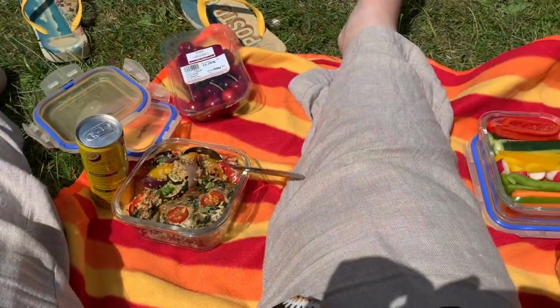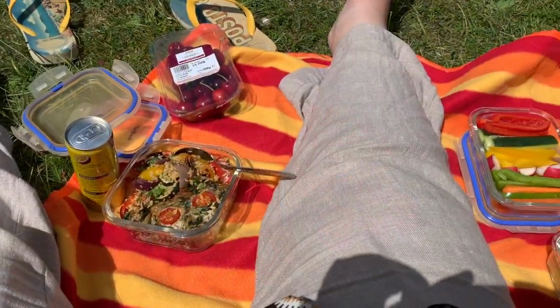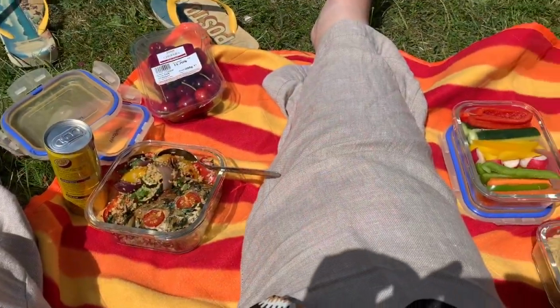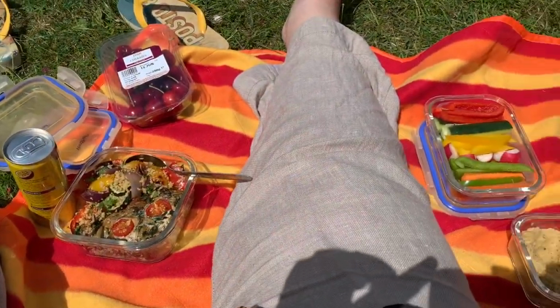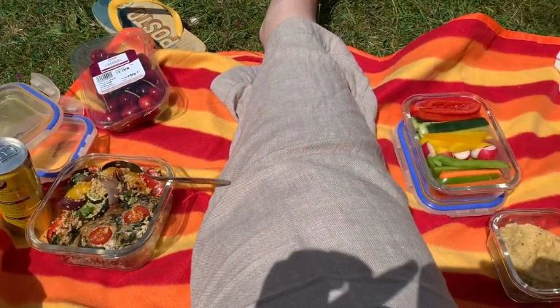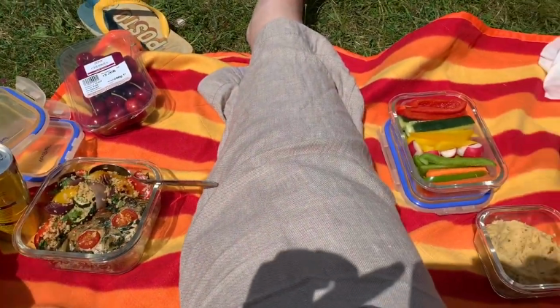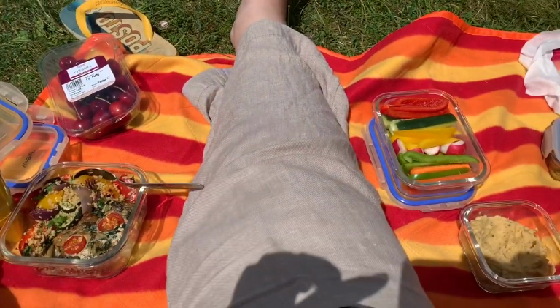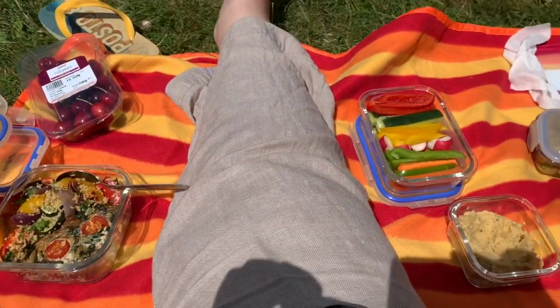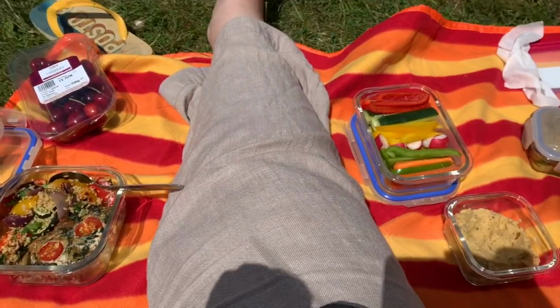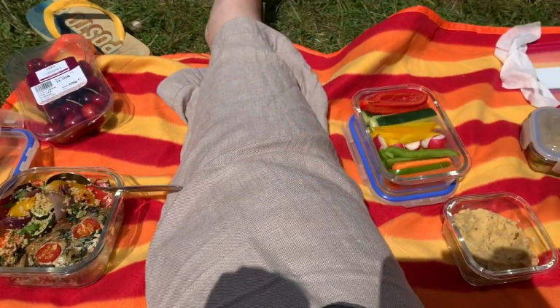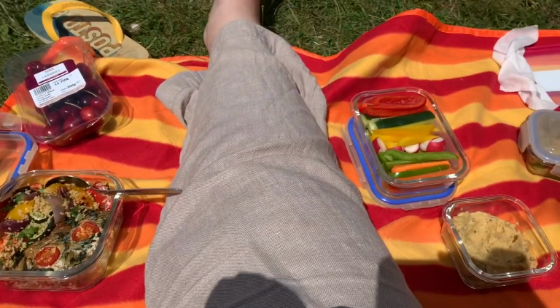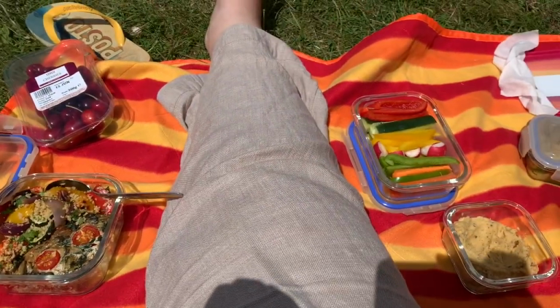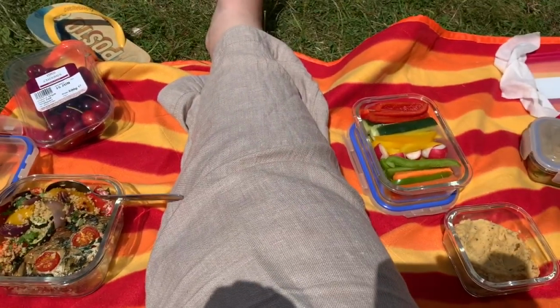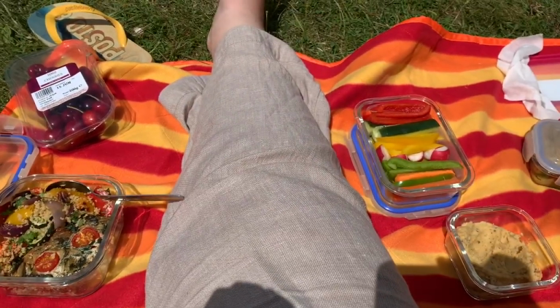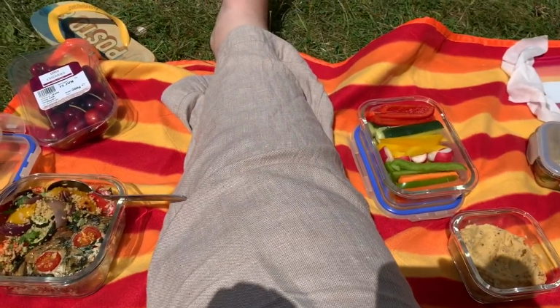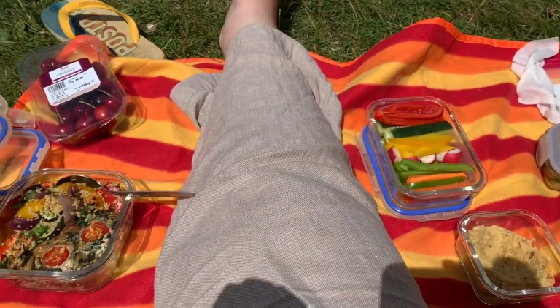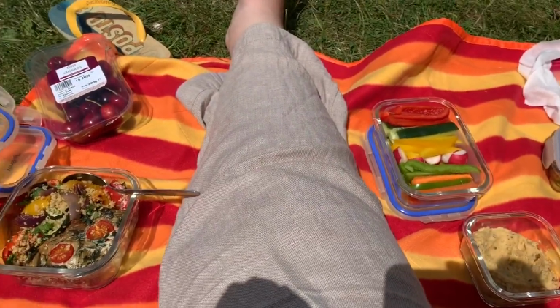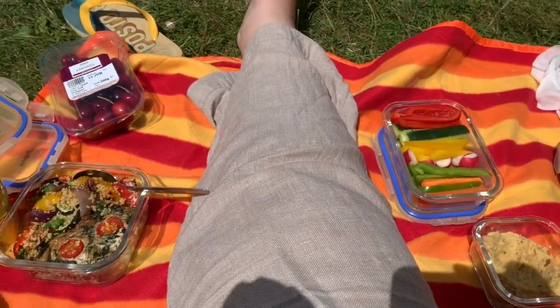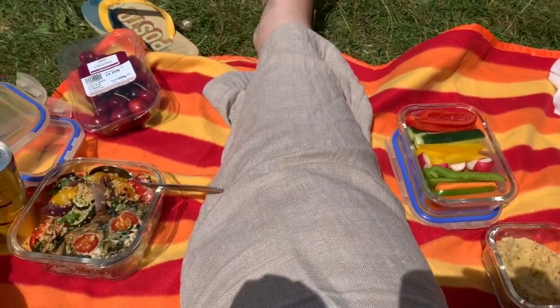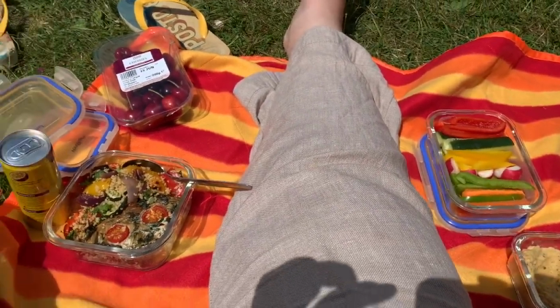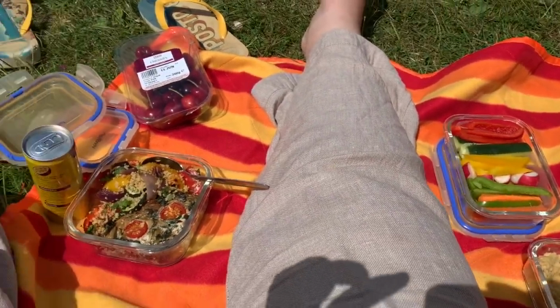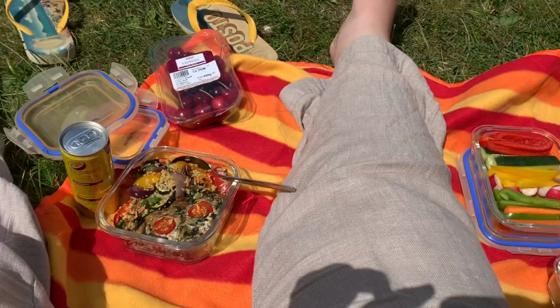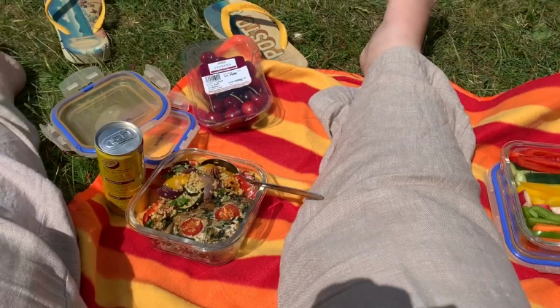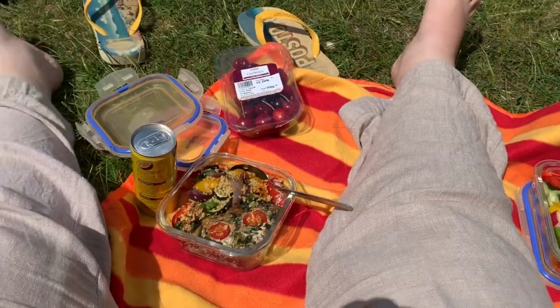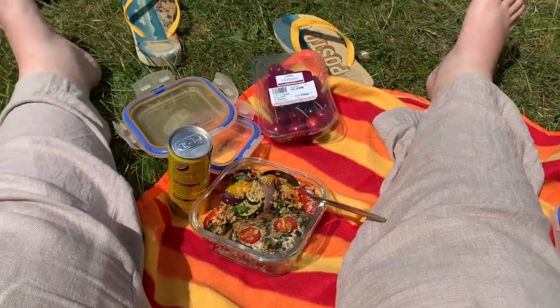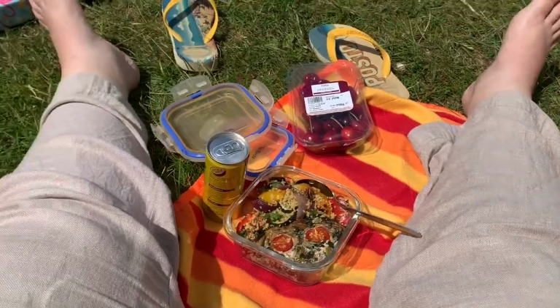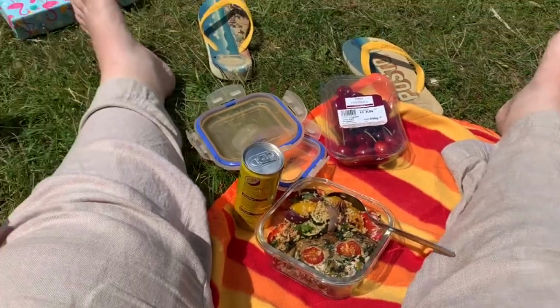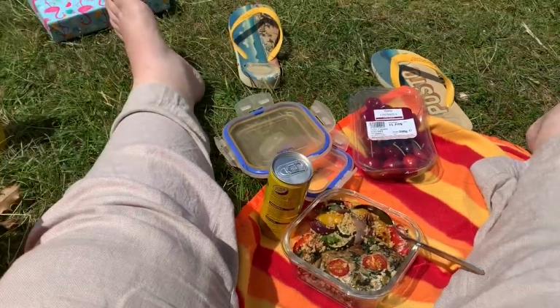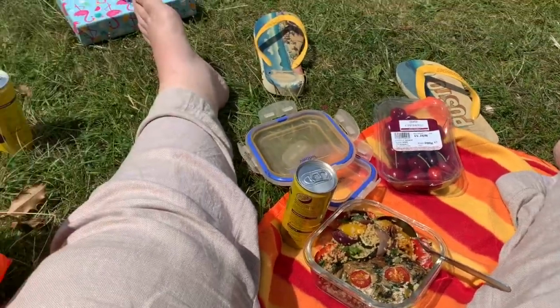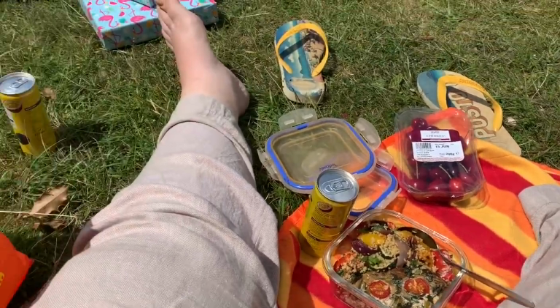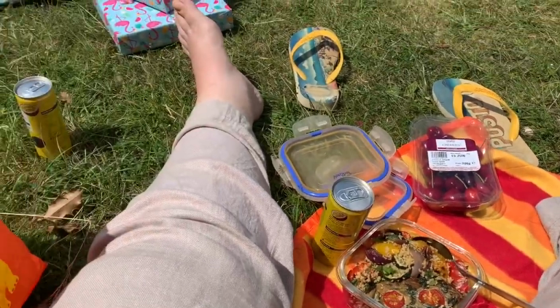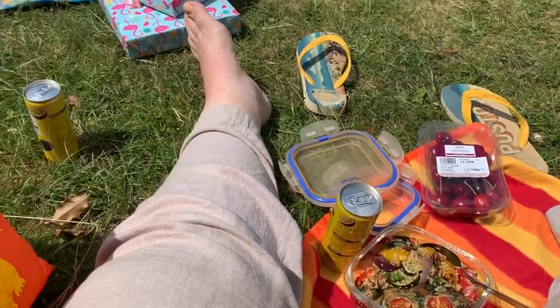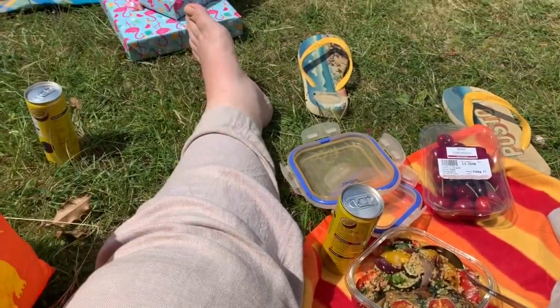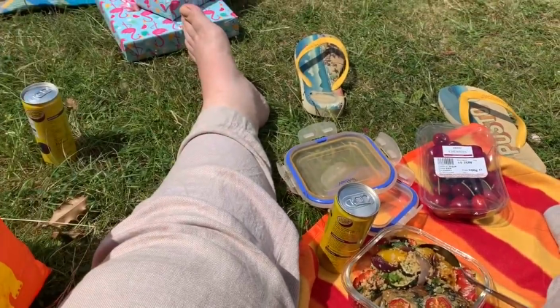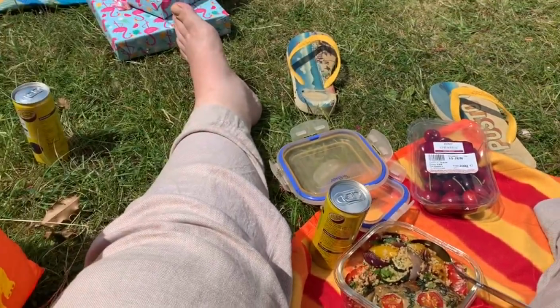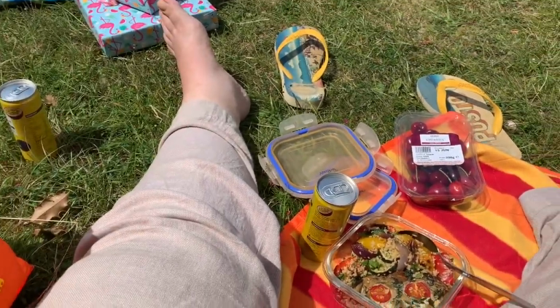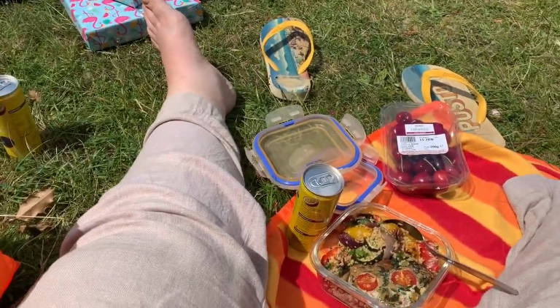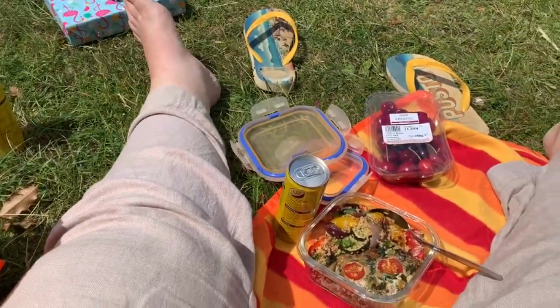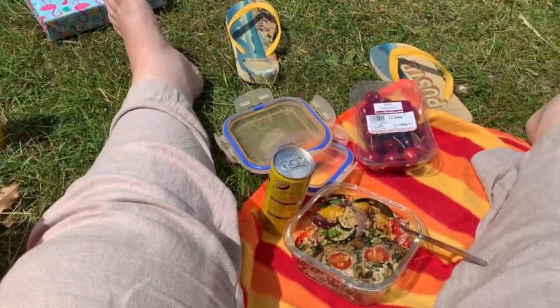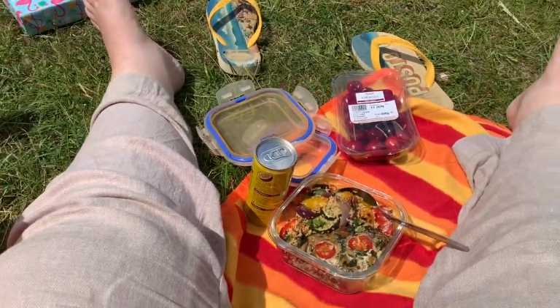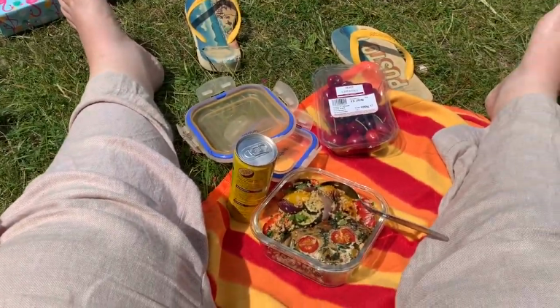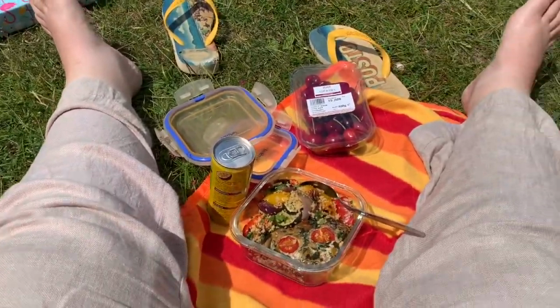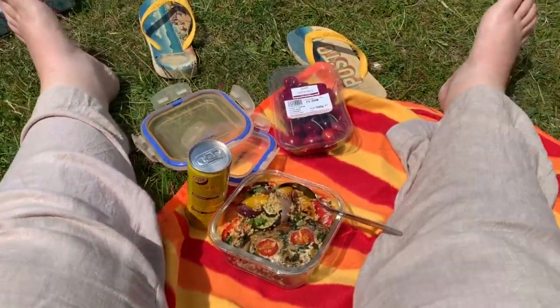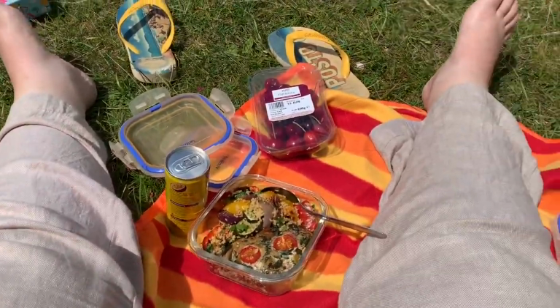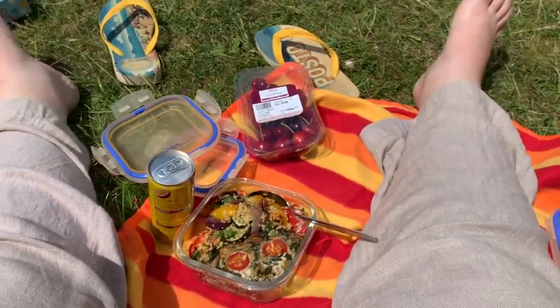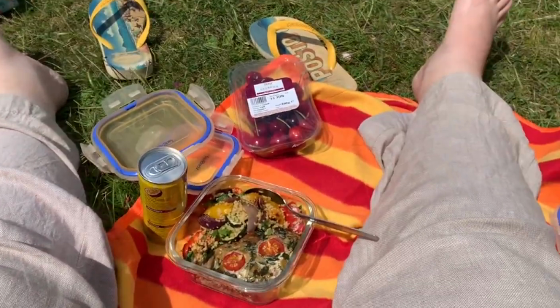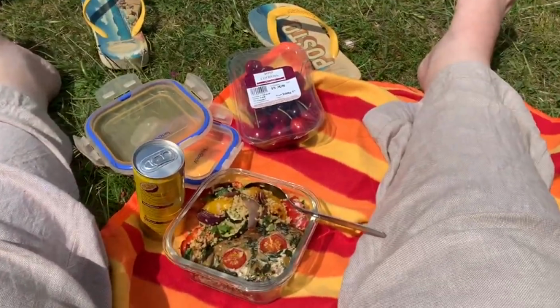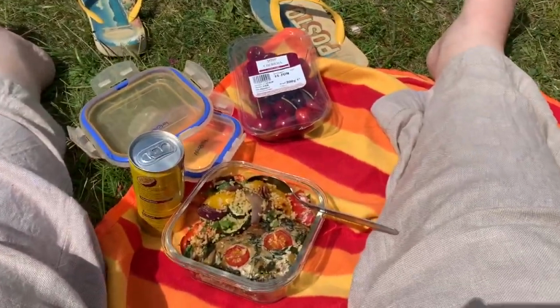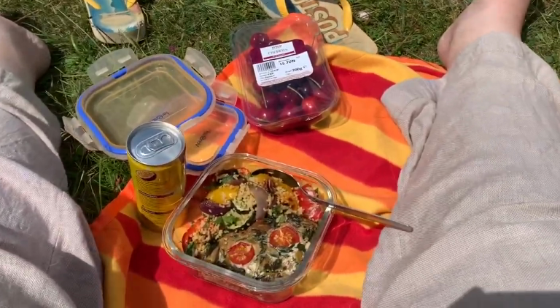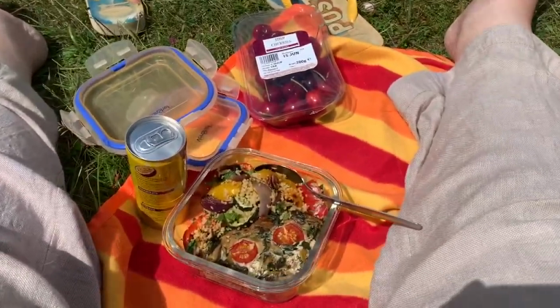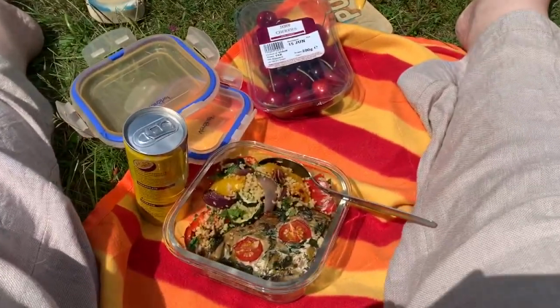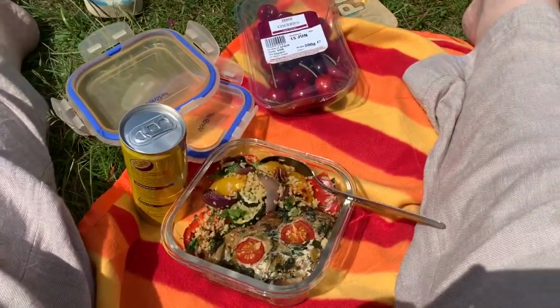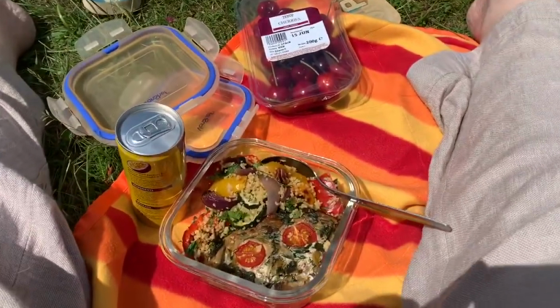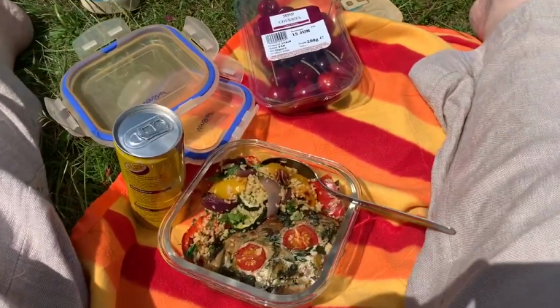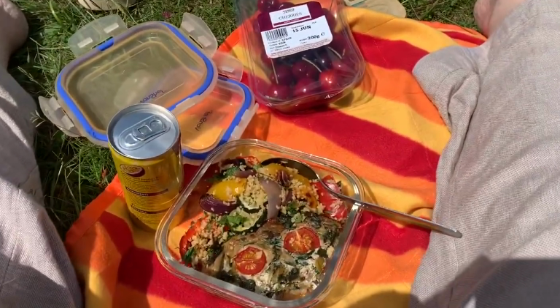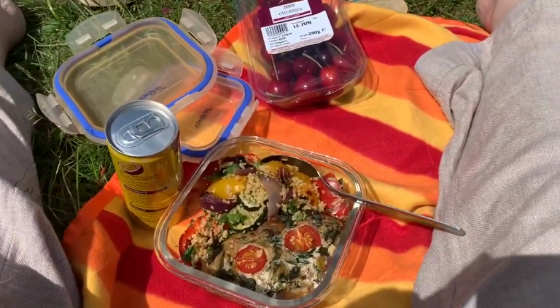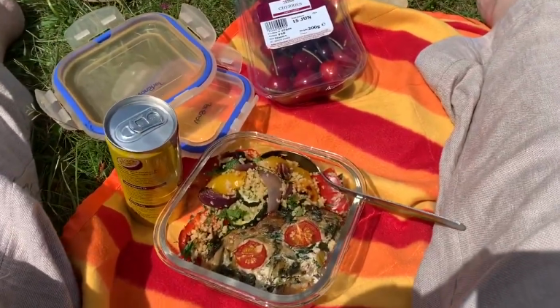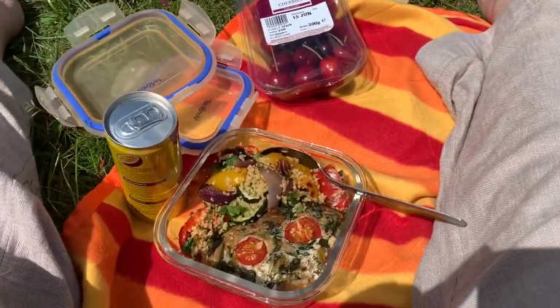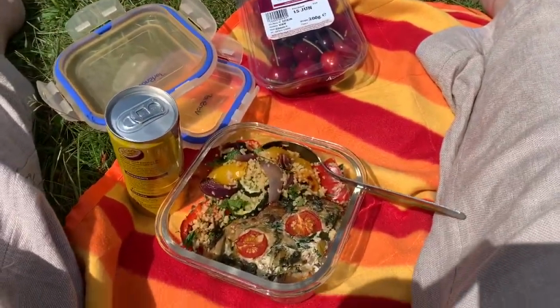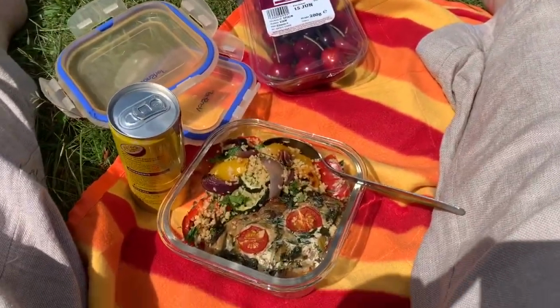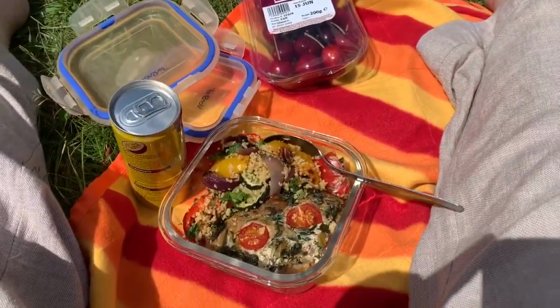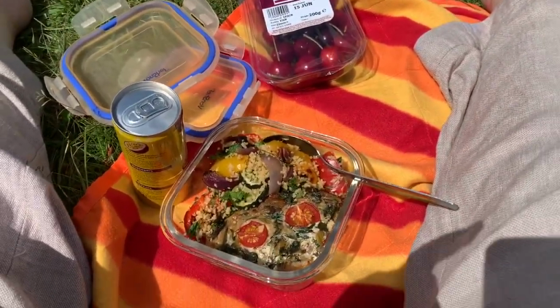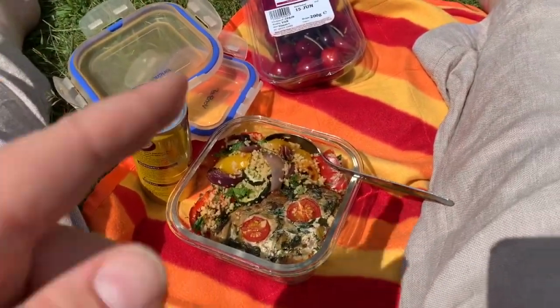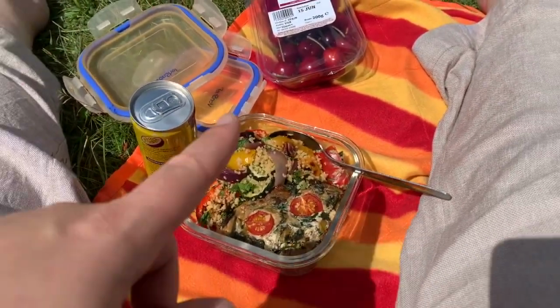Here is my lovely picnic spread out! Hilariously I forgot a fork so my friend had to lend me a spoon.